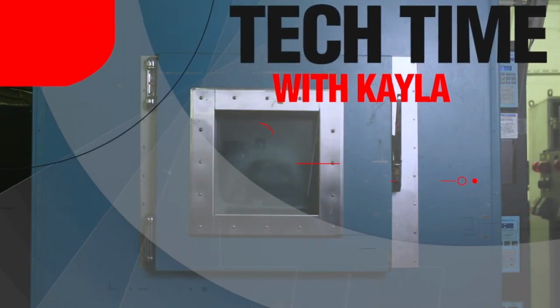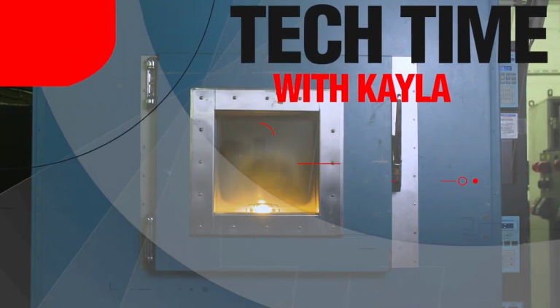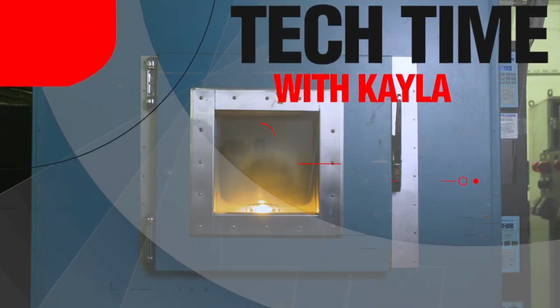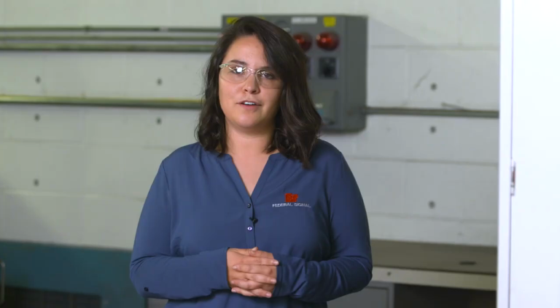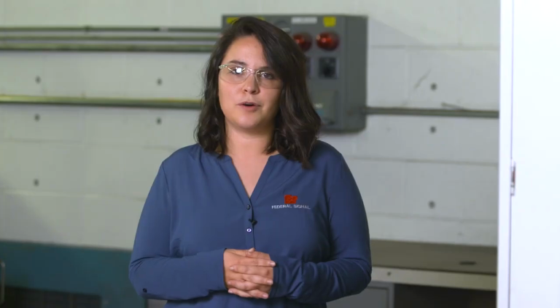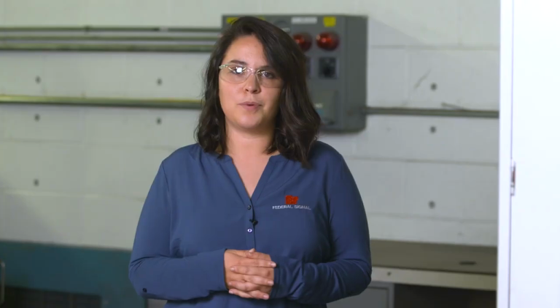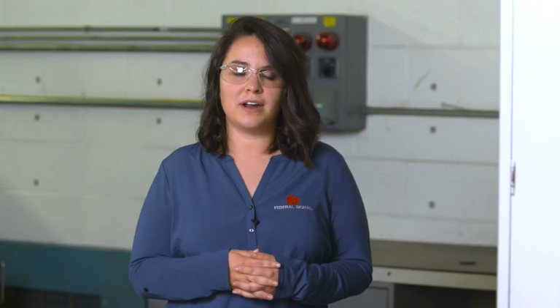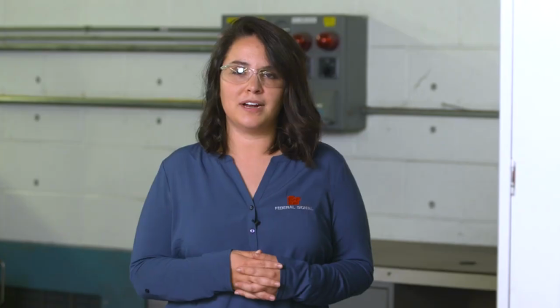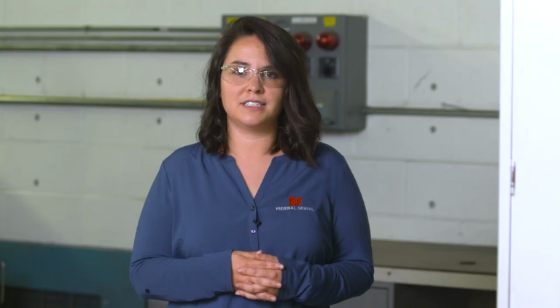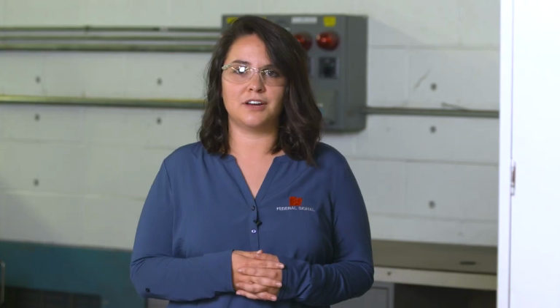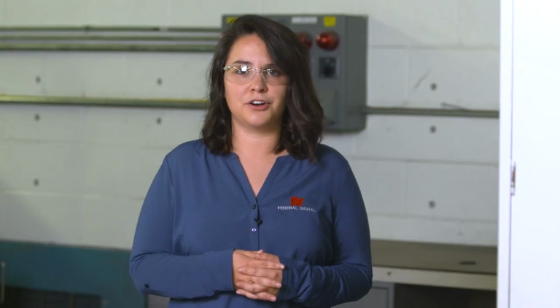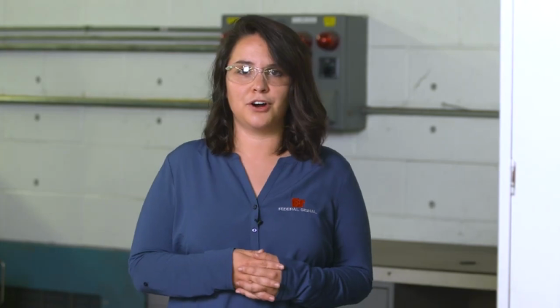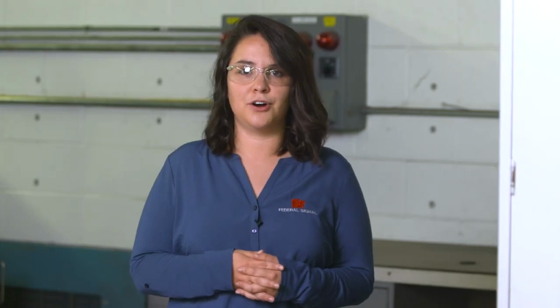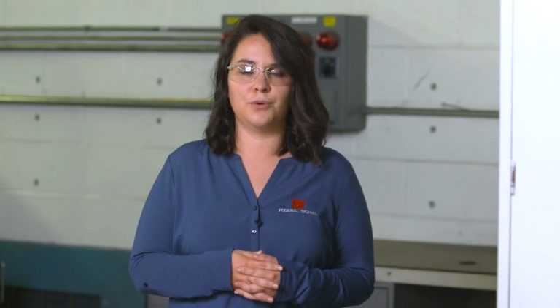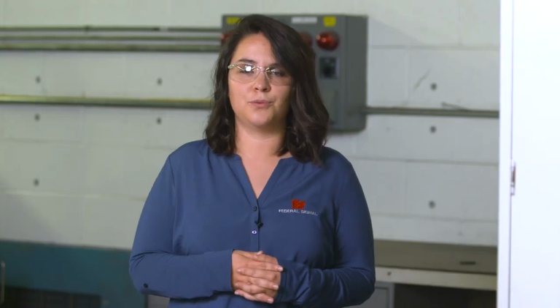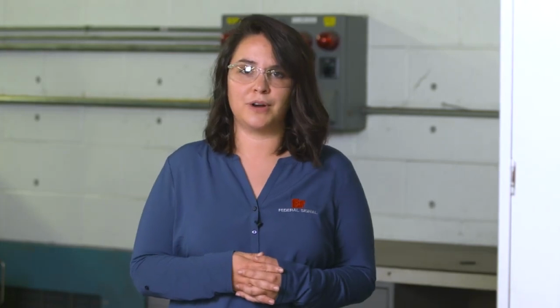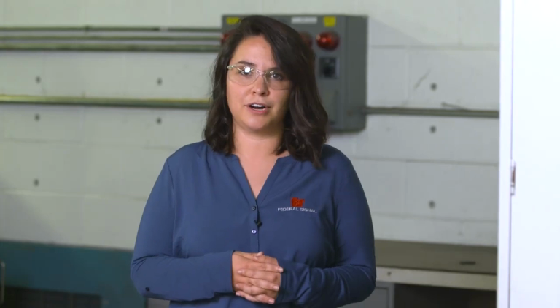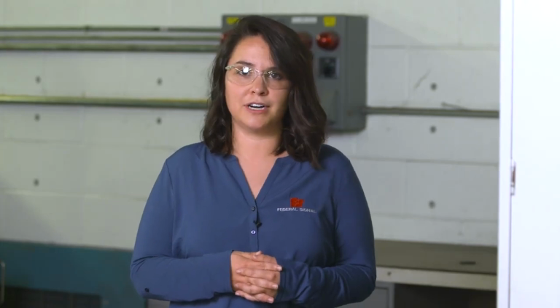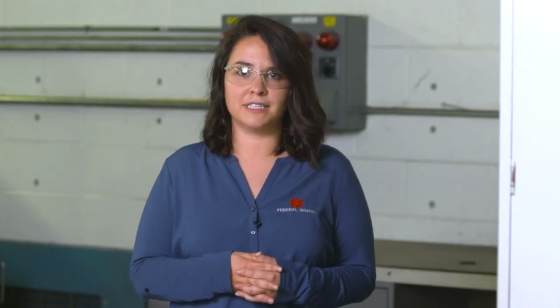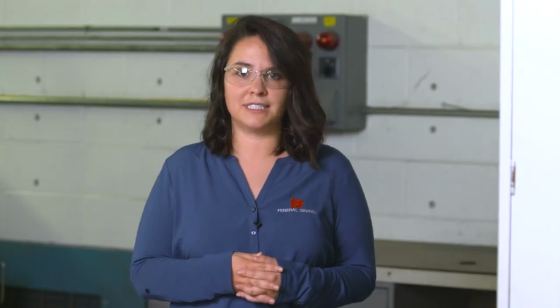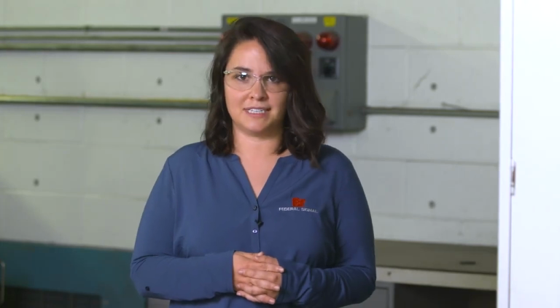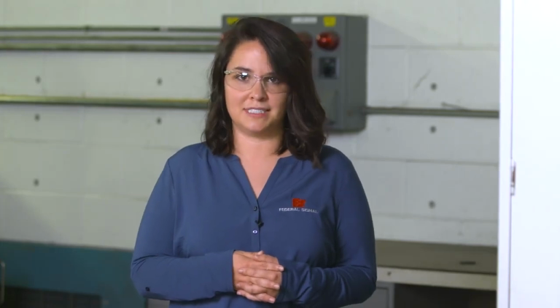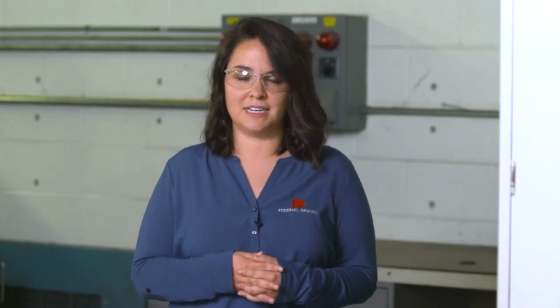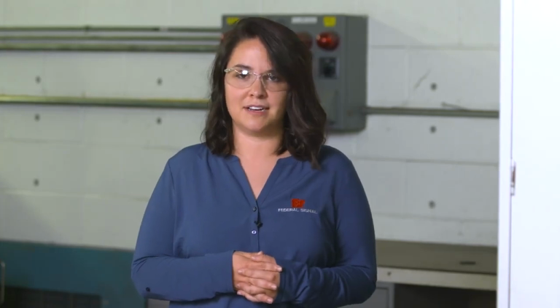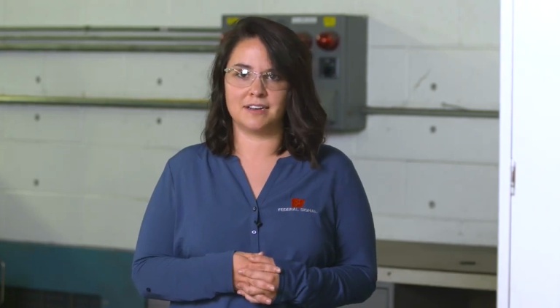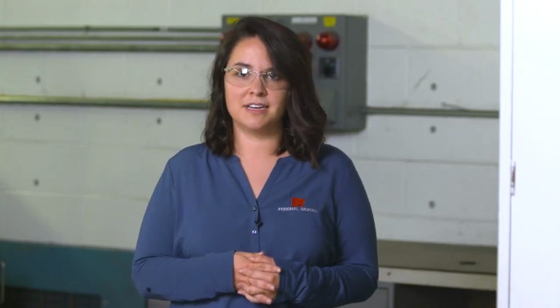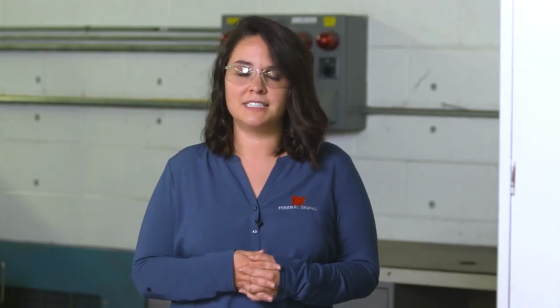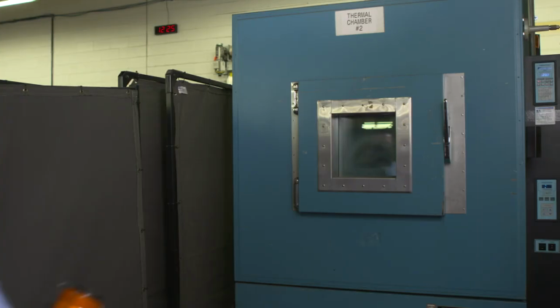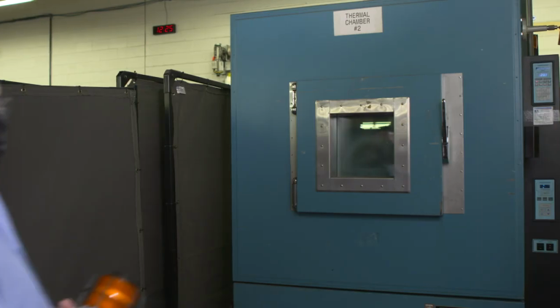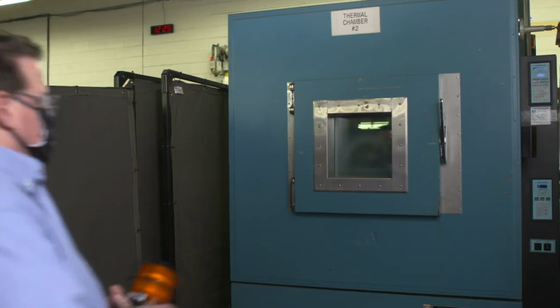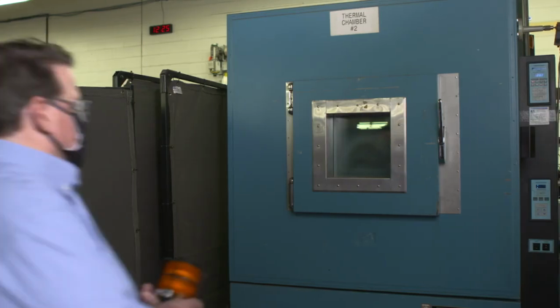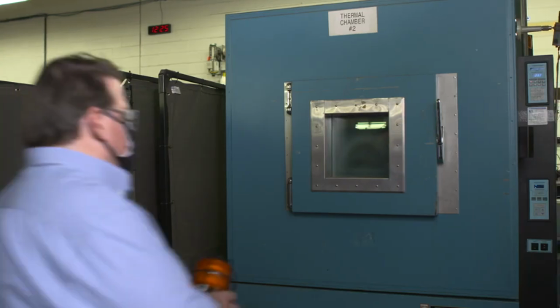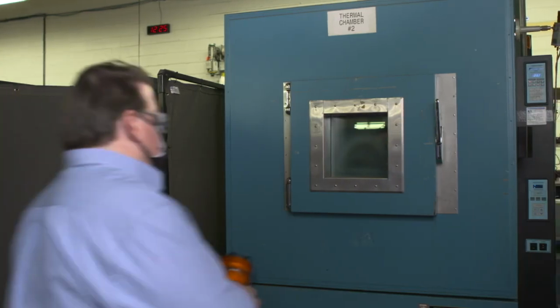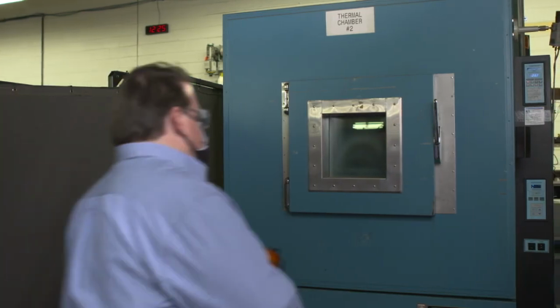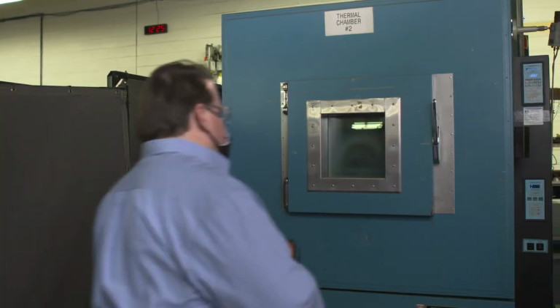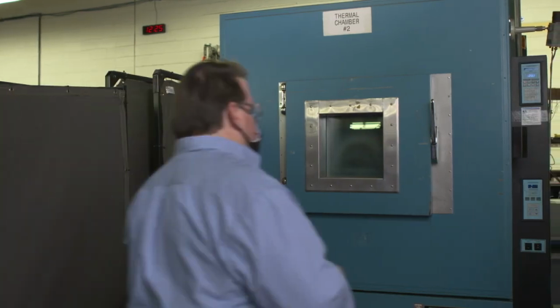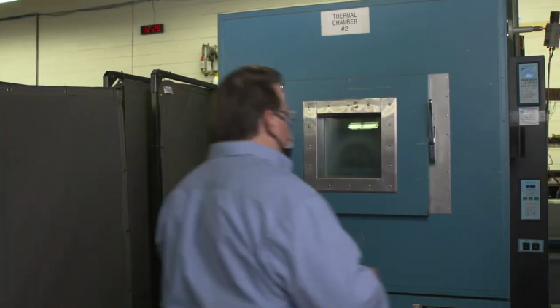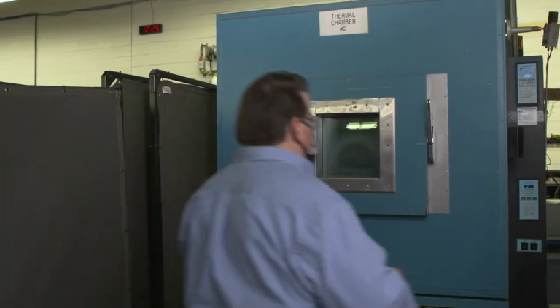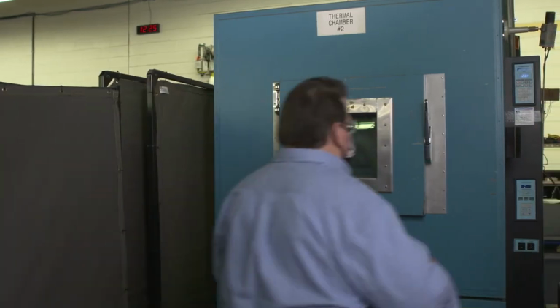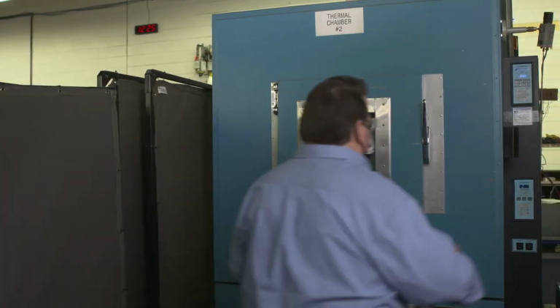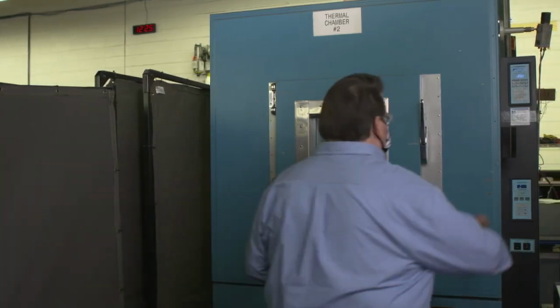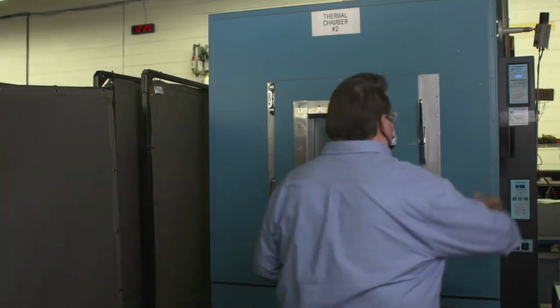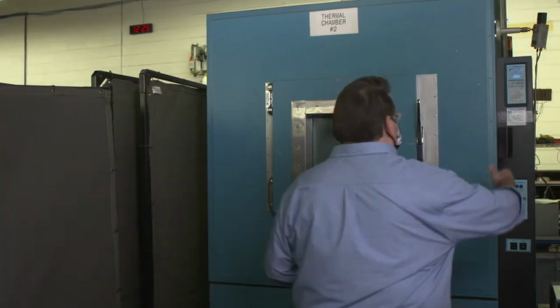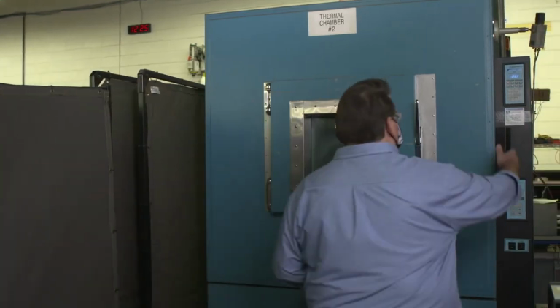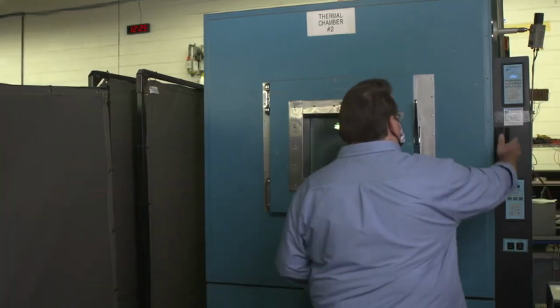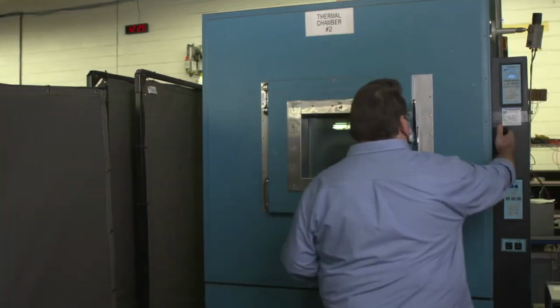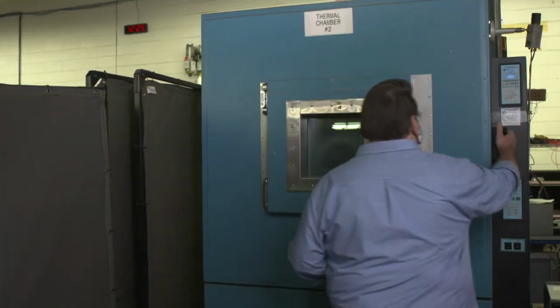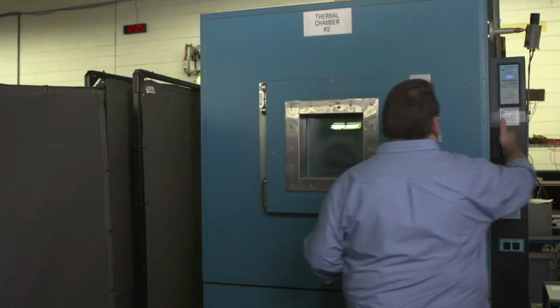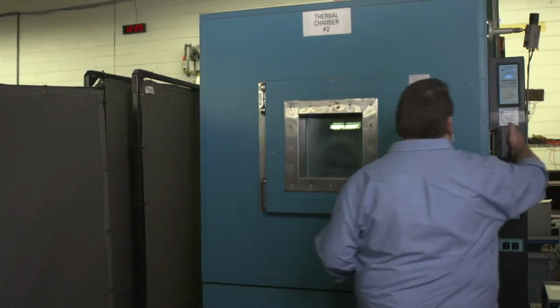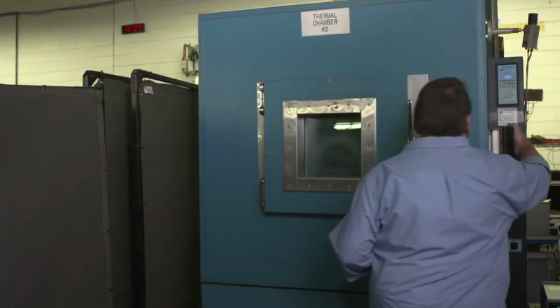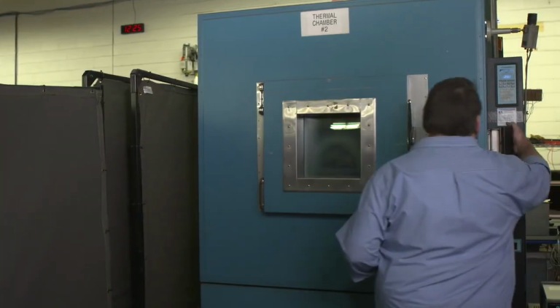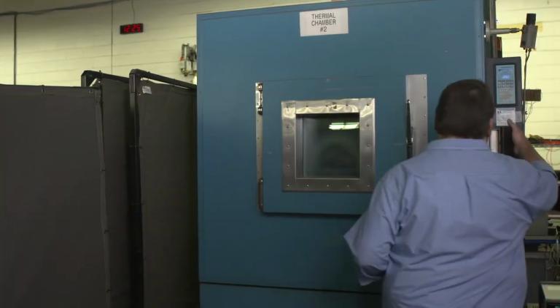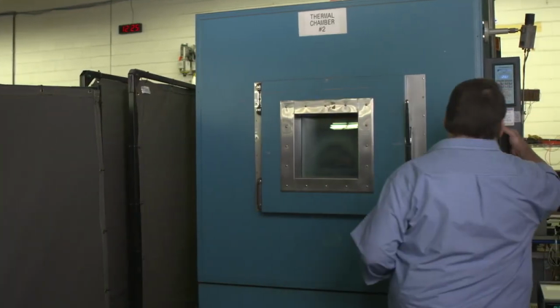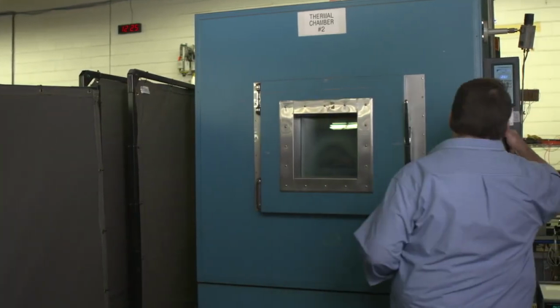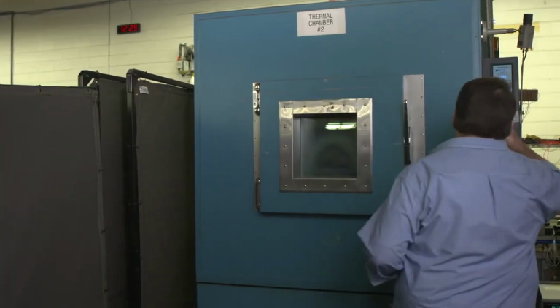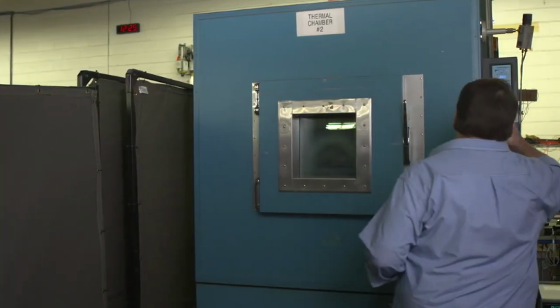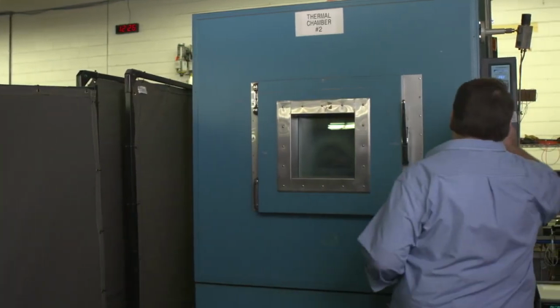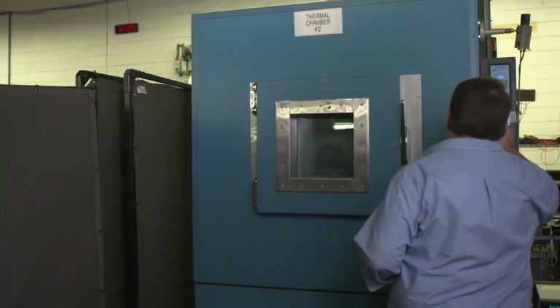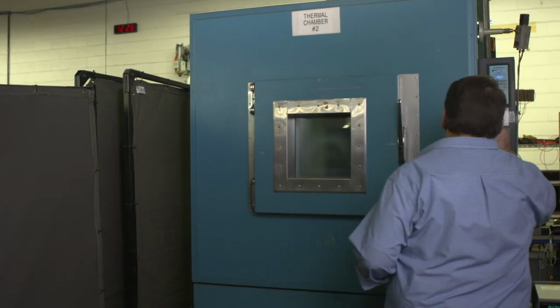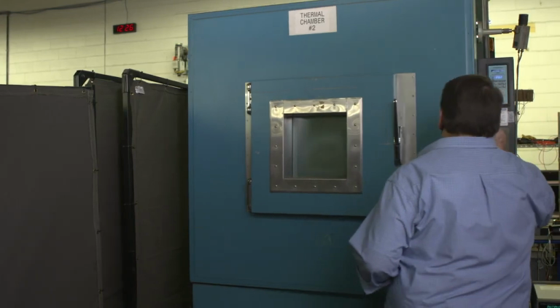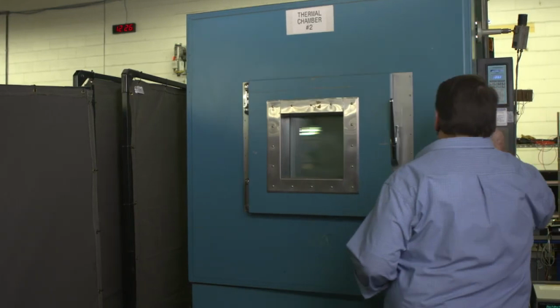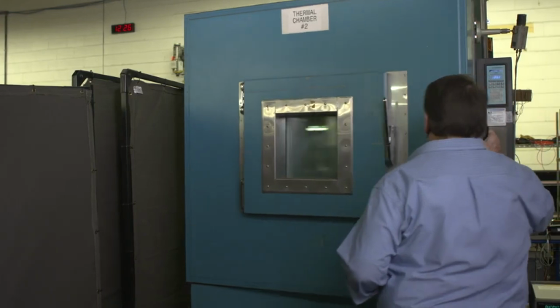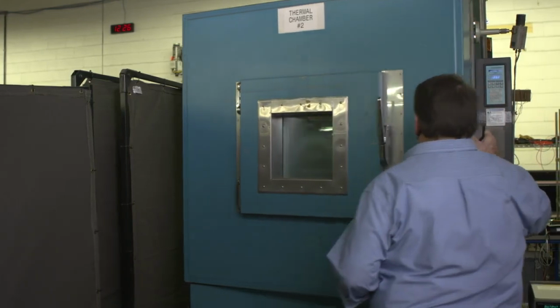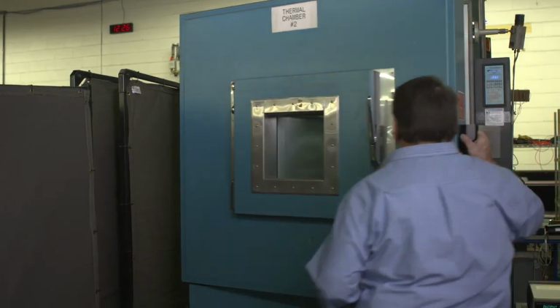All of our products undergo rigorous testing. Steve's going to help walk us through the temperature testing of the FB2 LEDX.